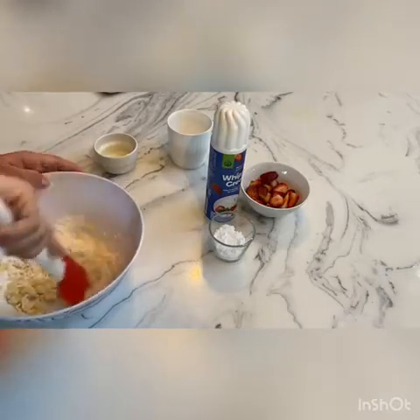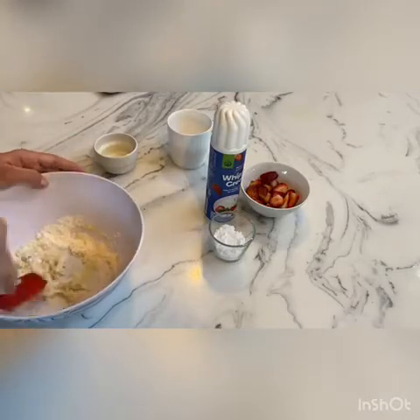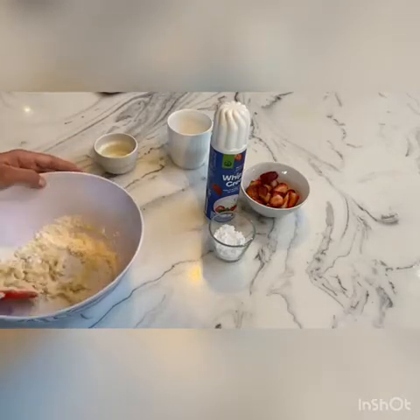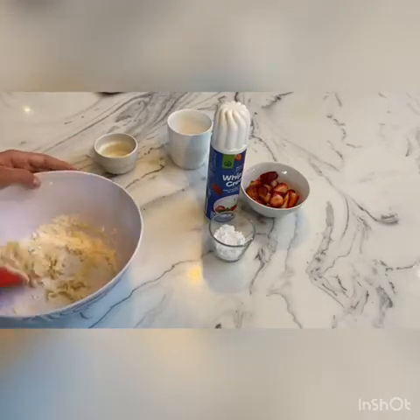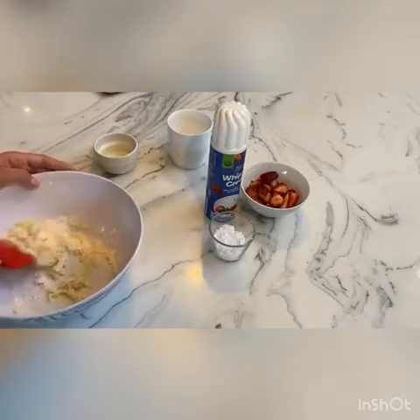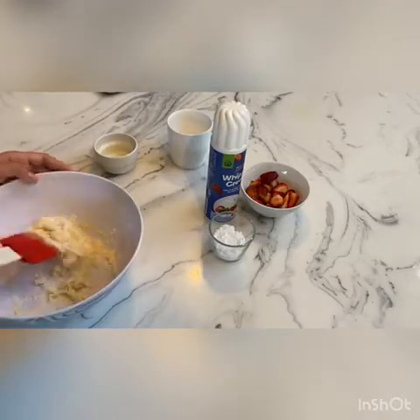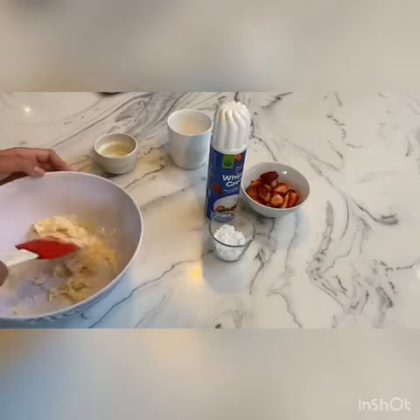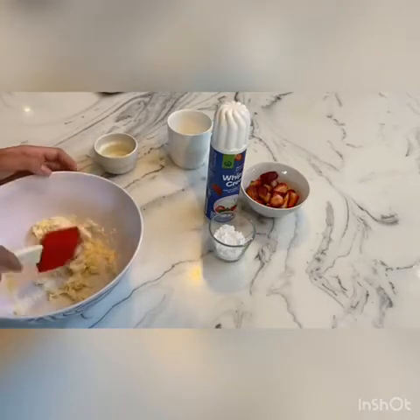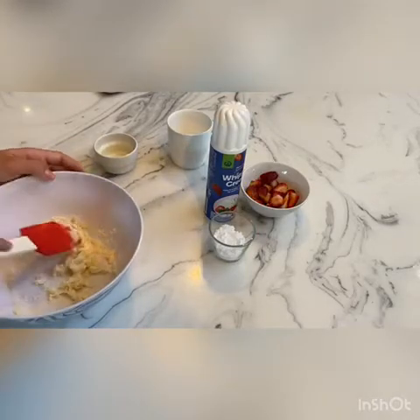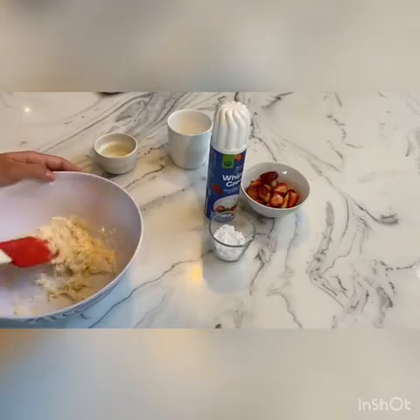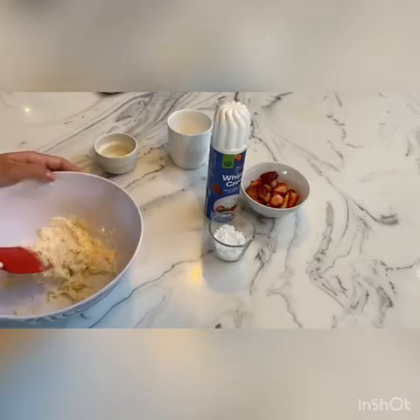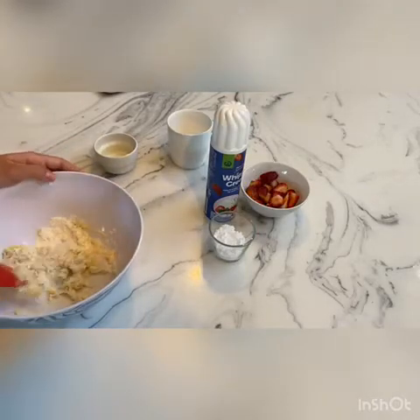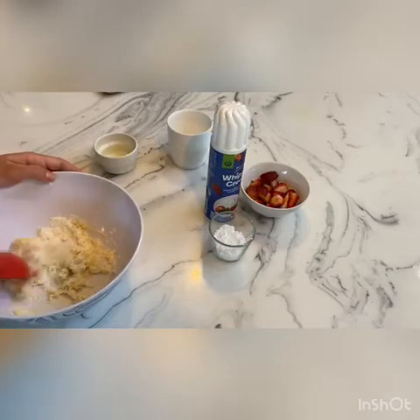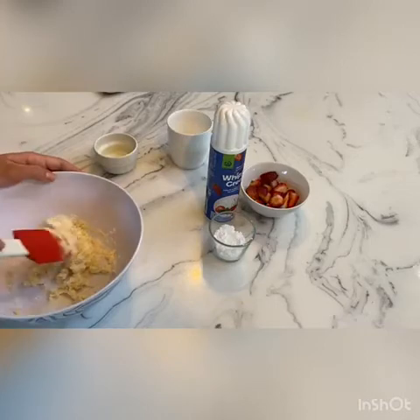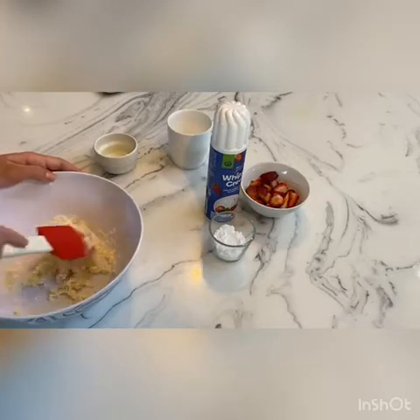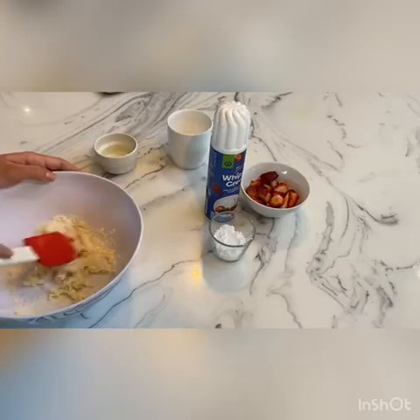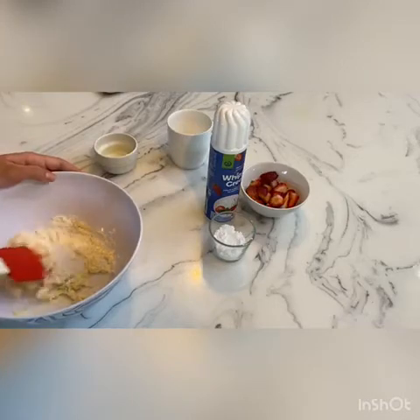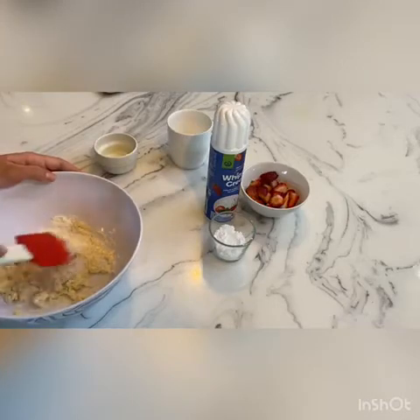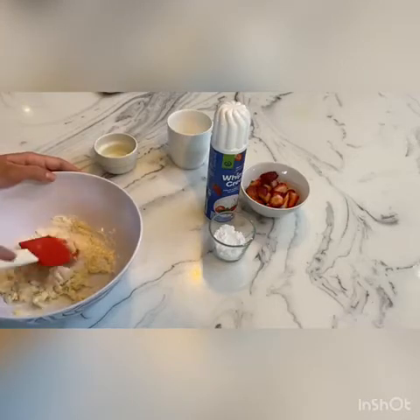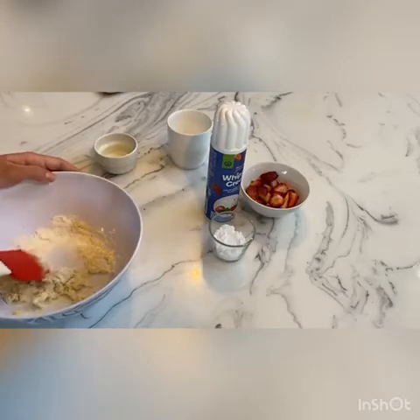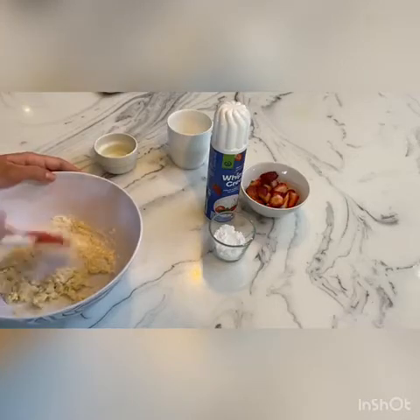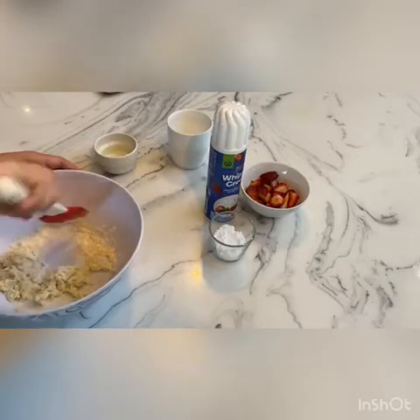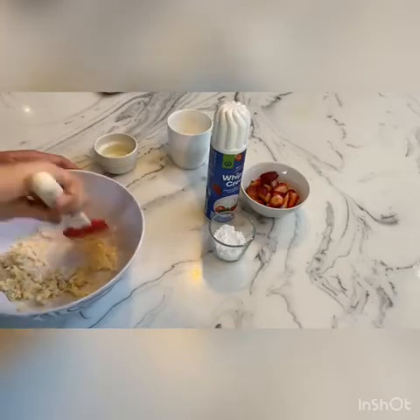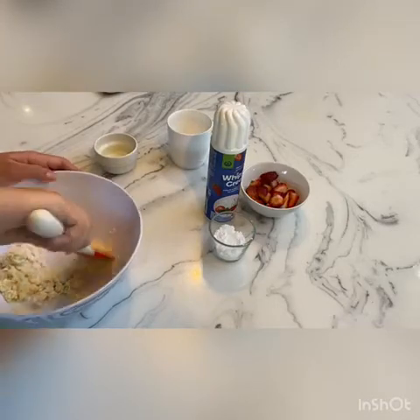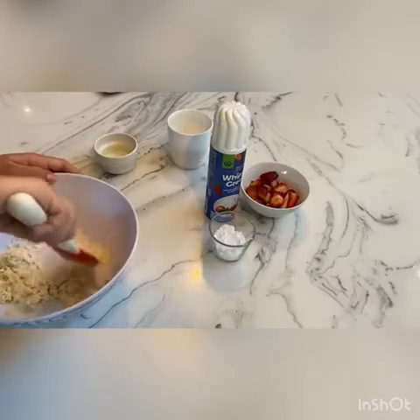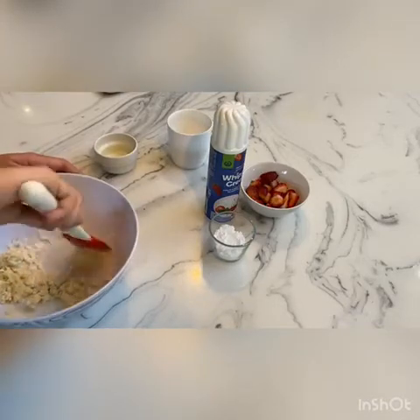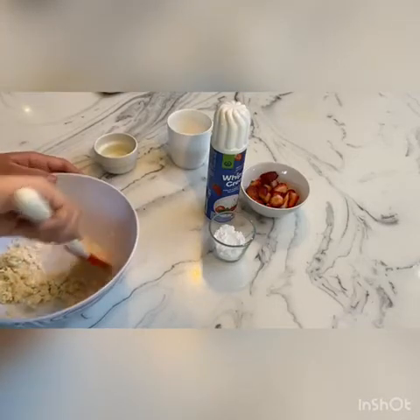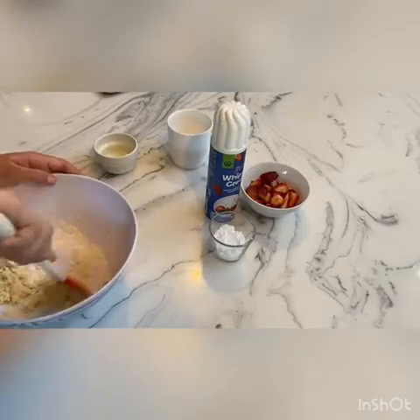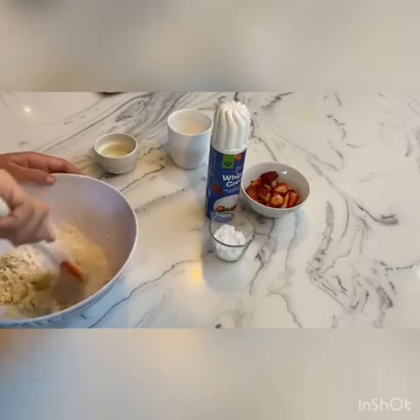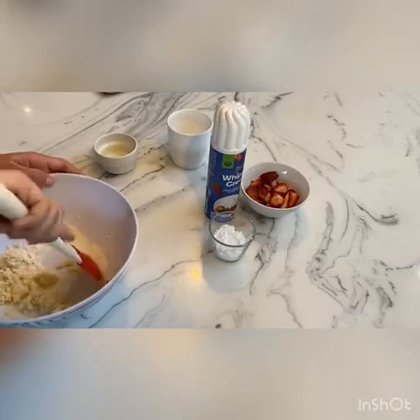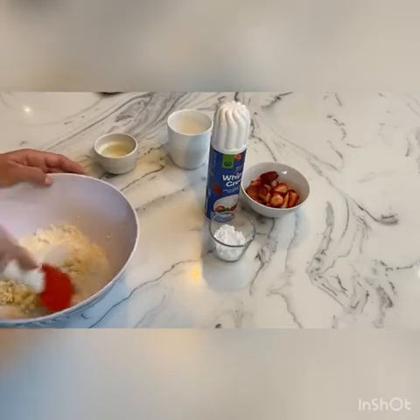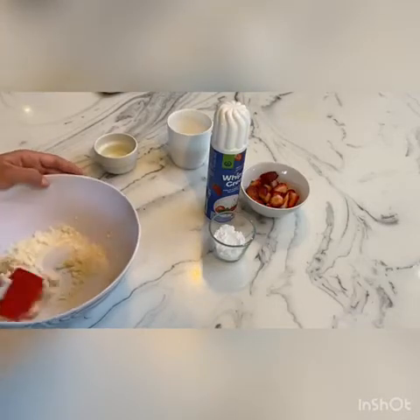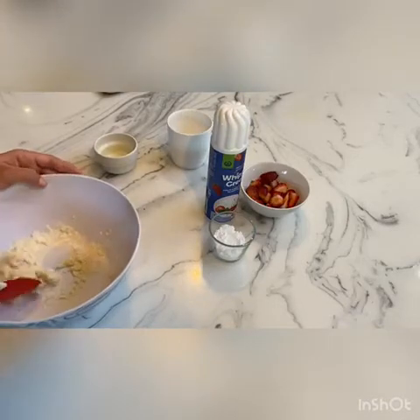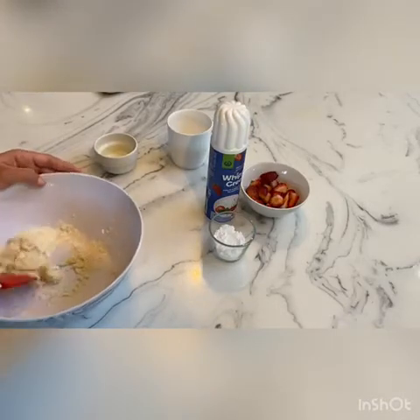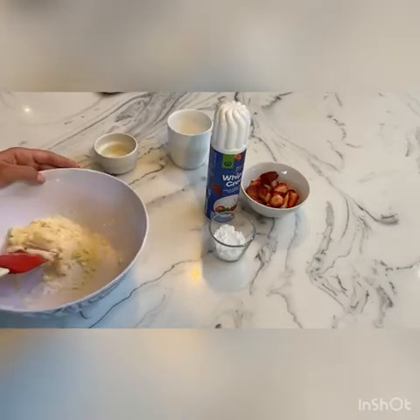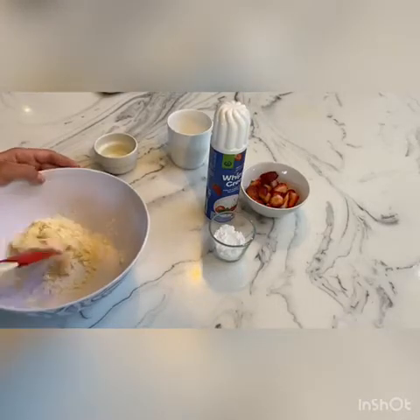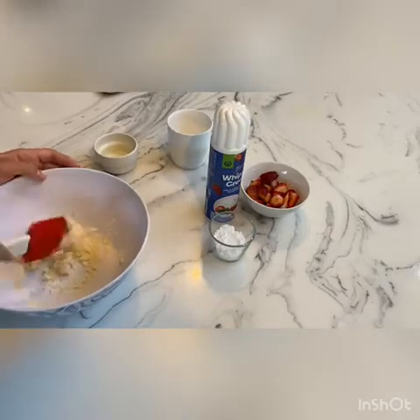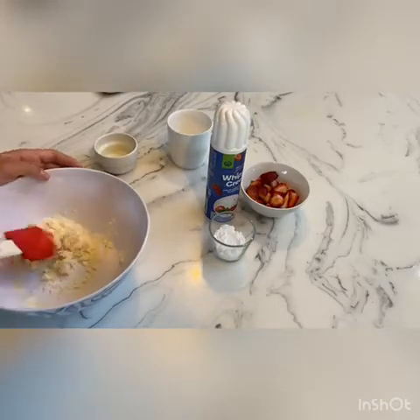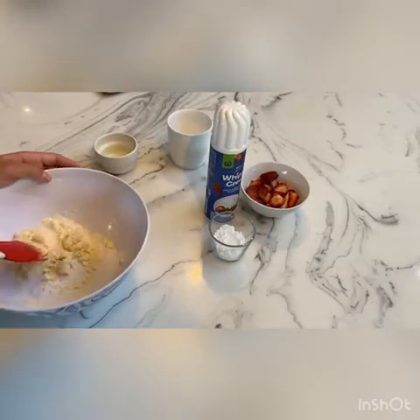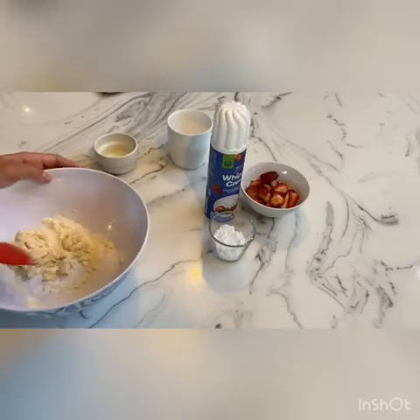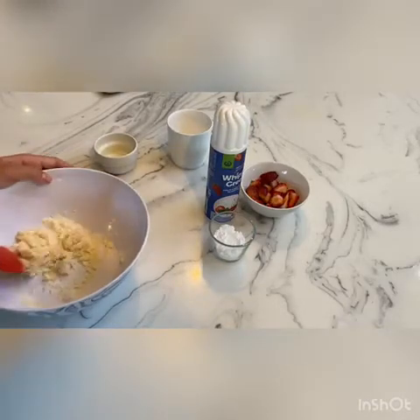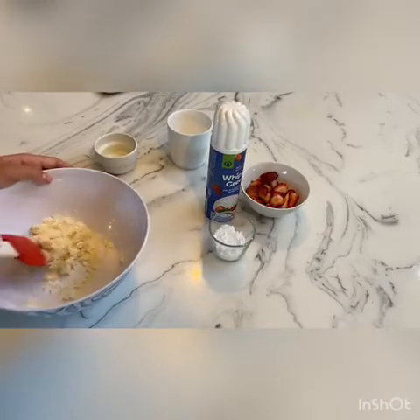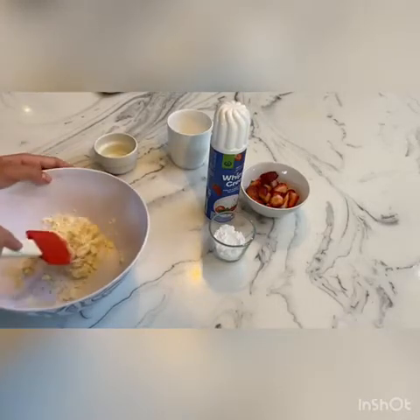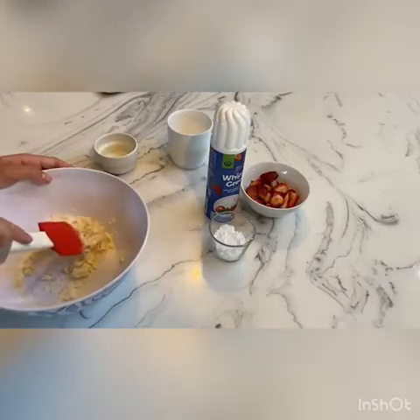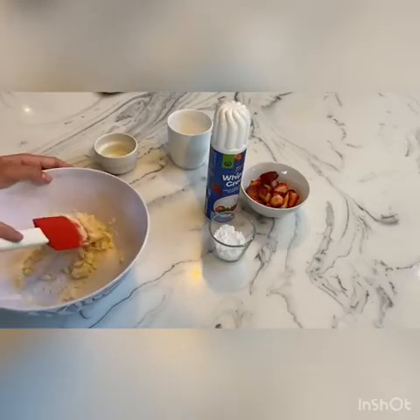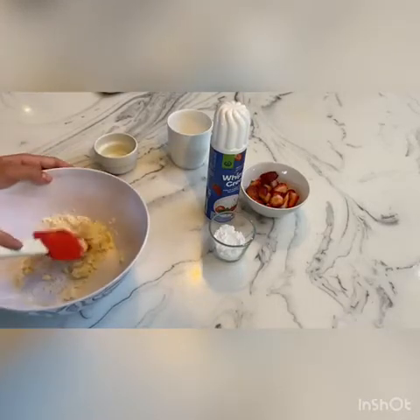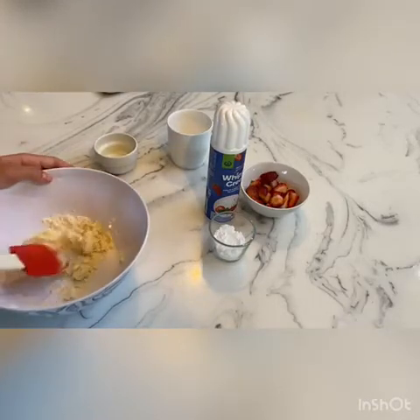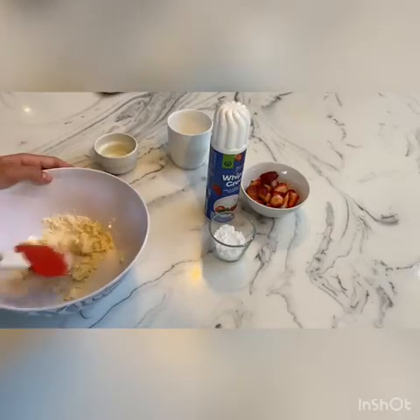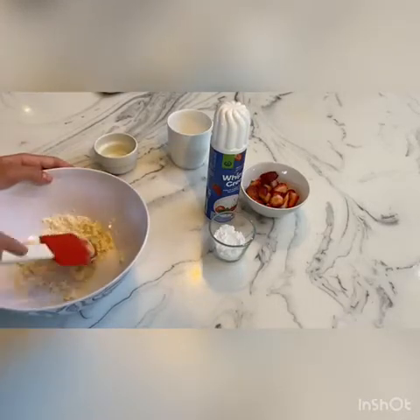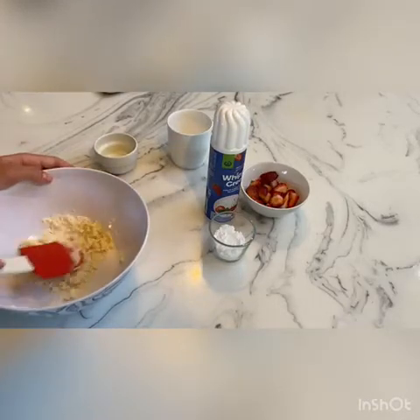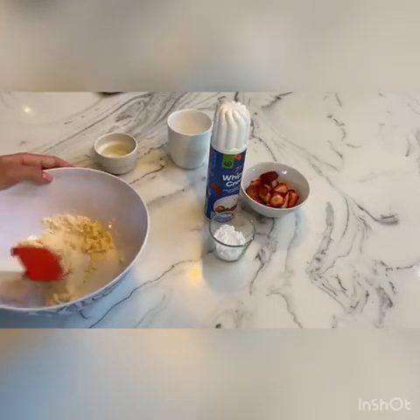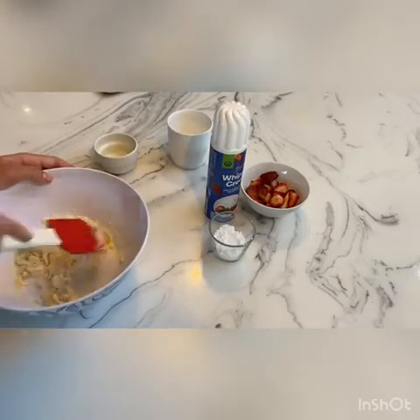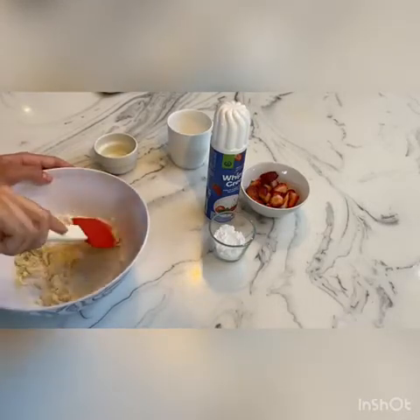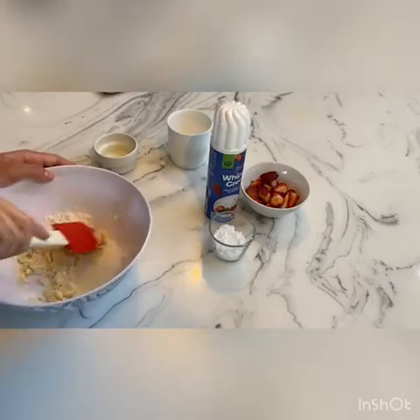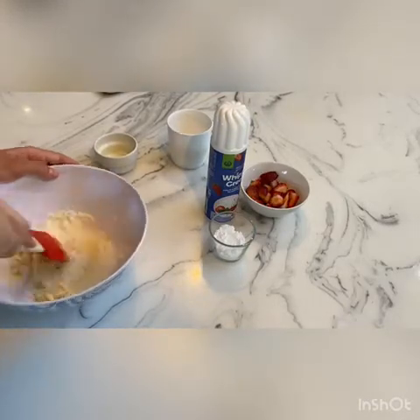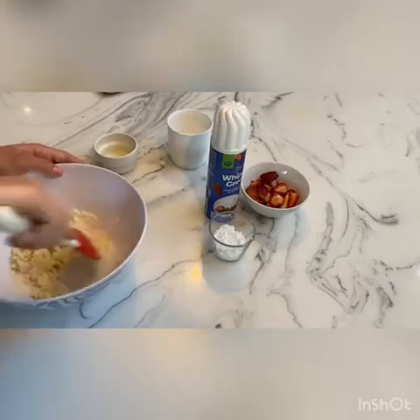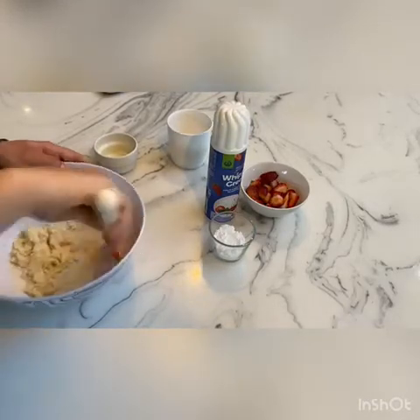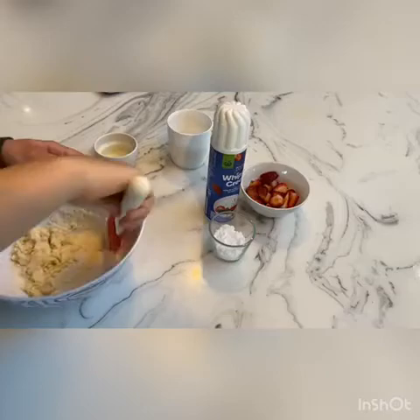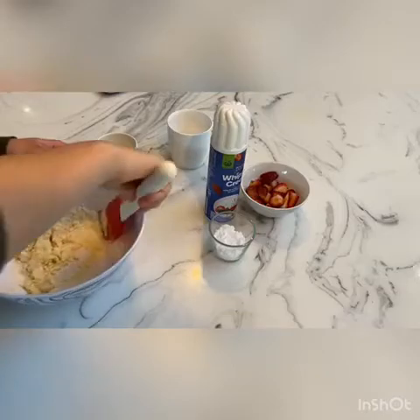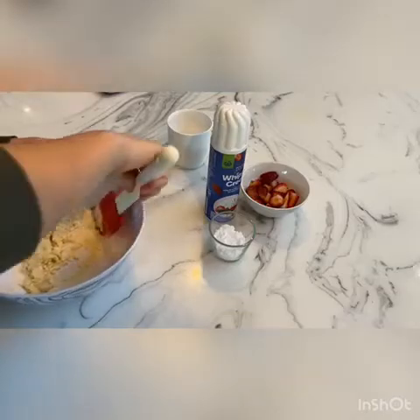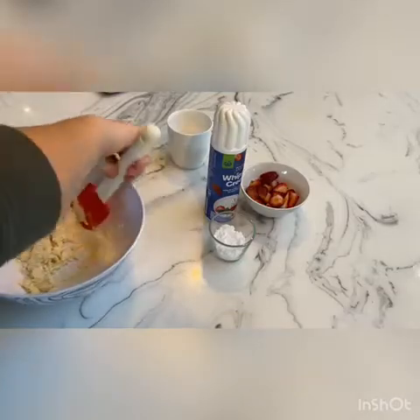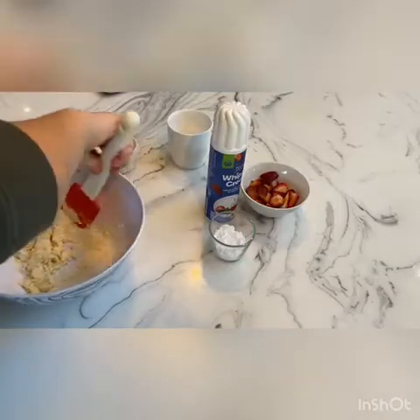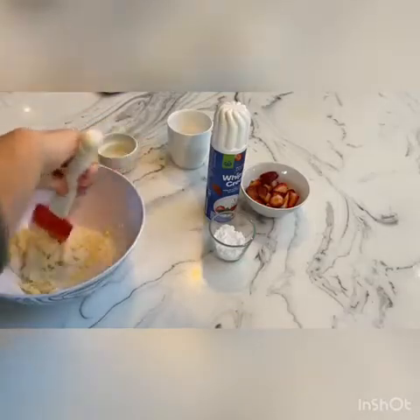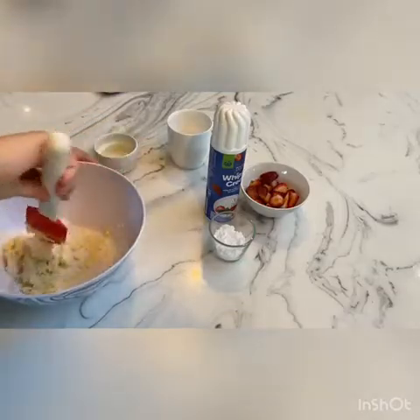Now if your cake batter becomes a little bit dry, like mine did, you can add a little bit more milk.